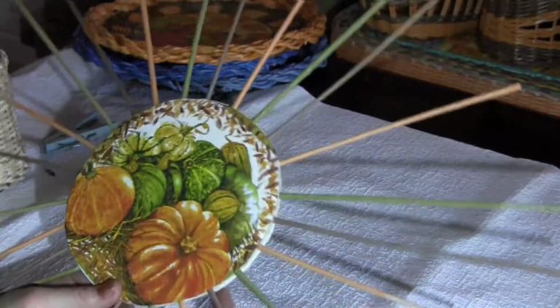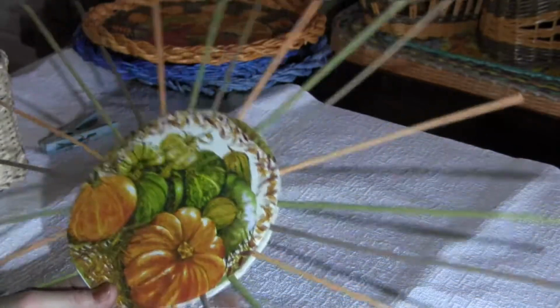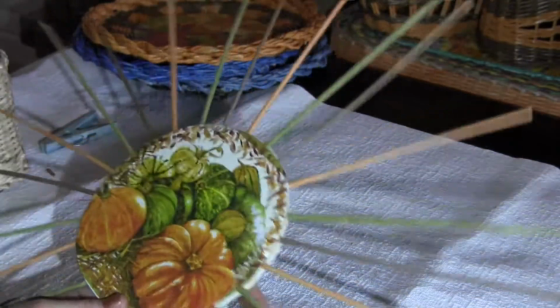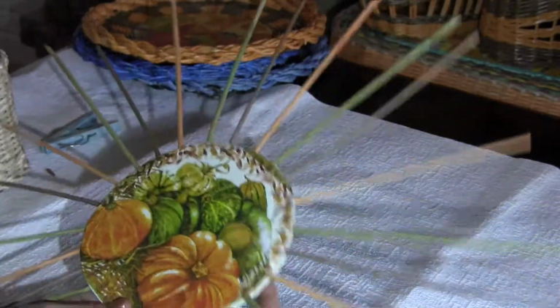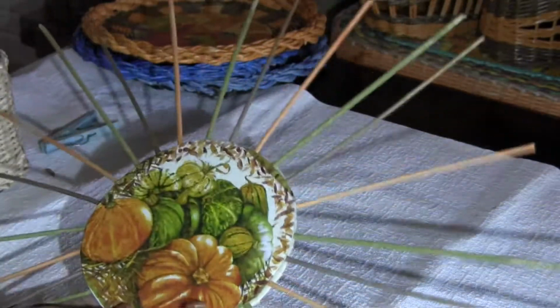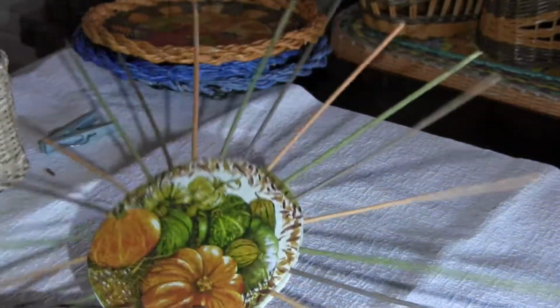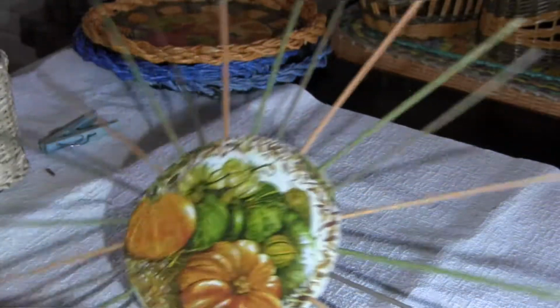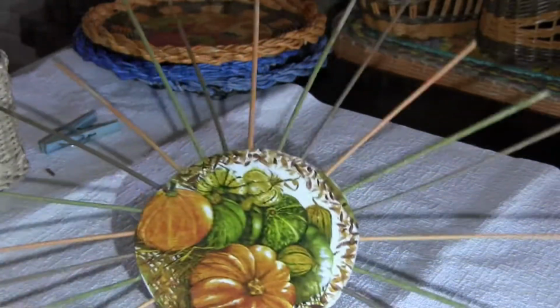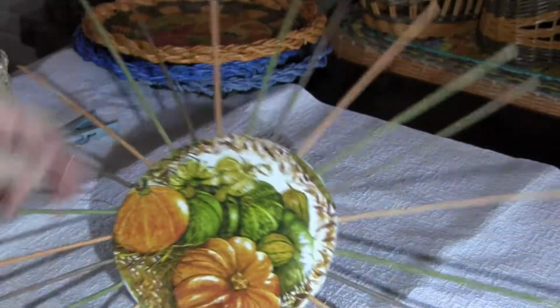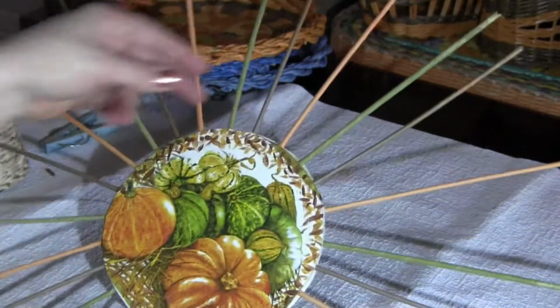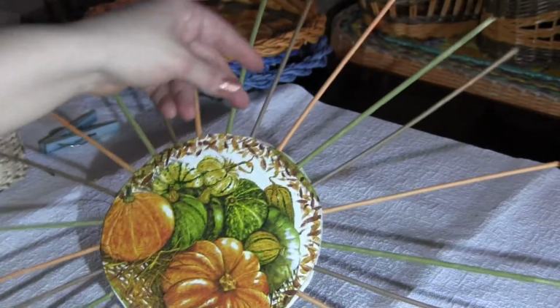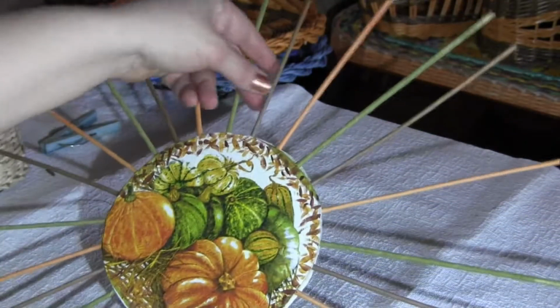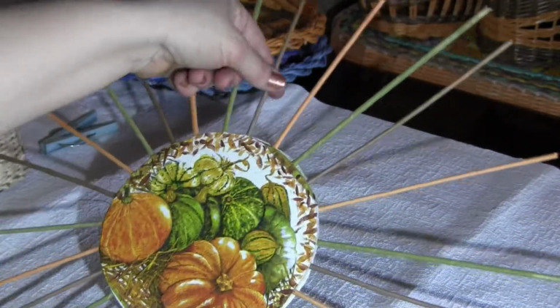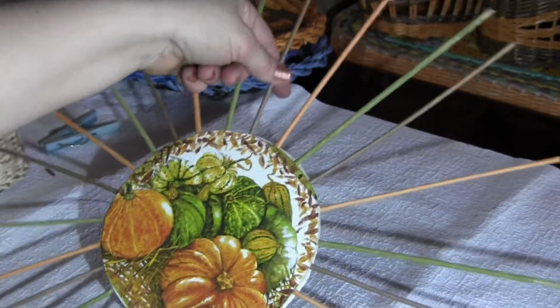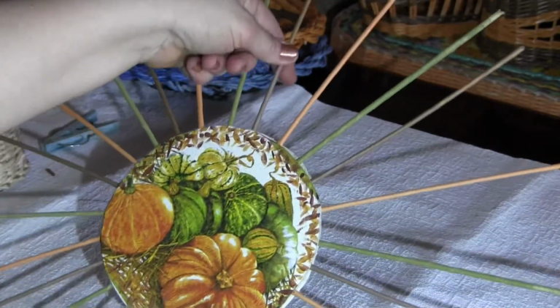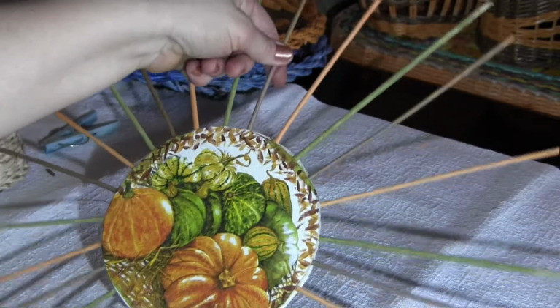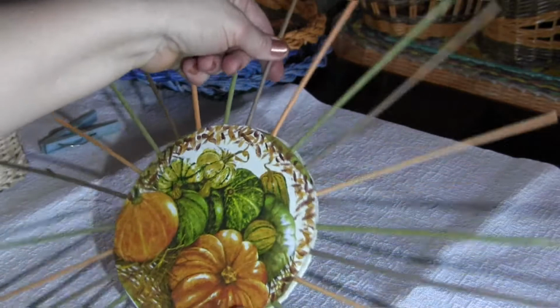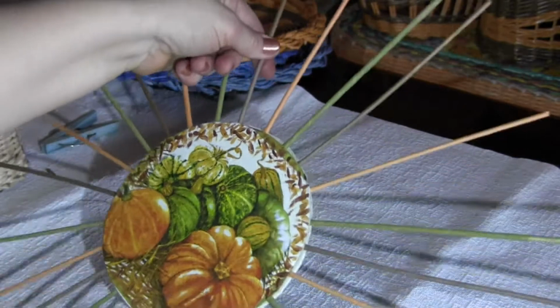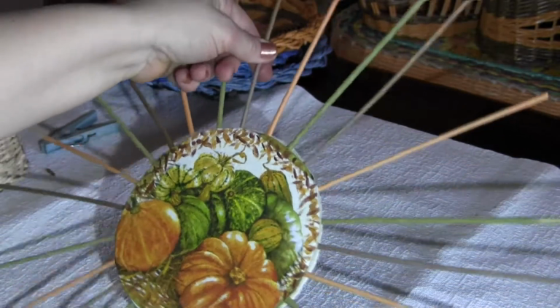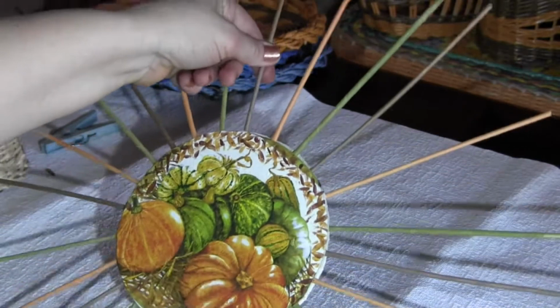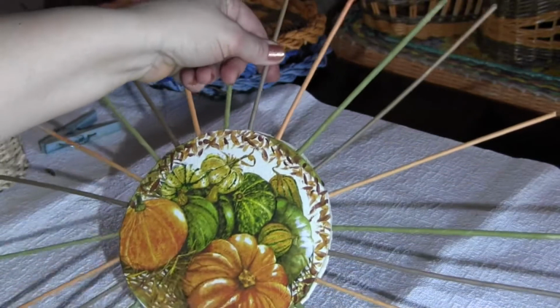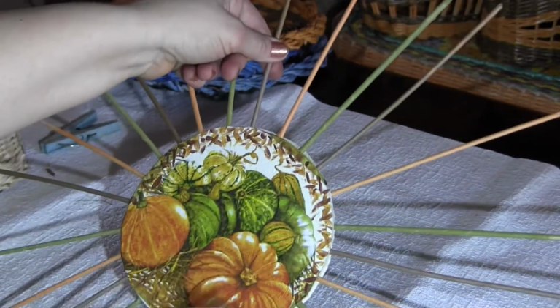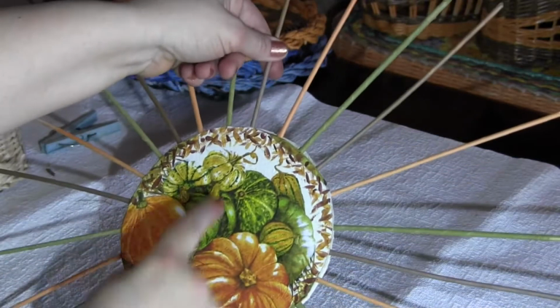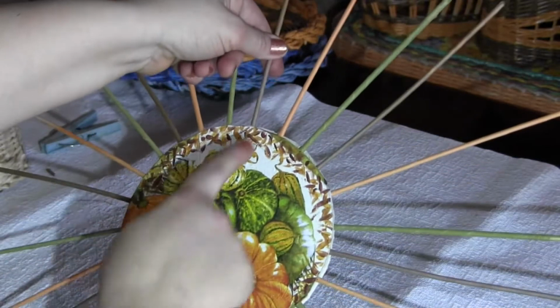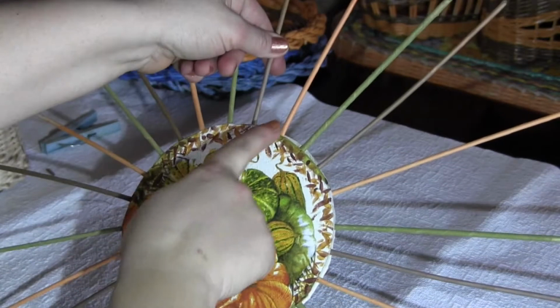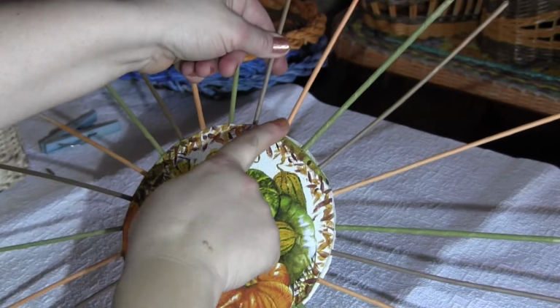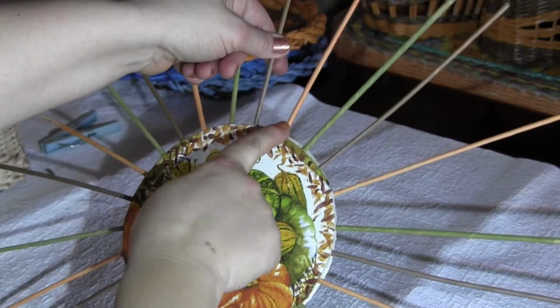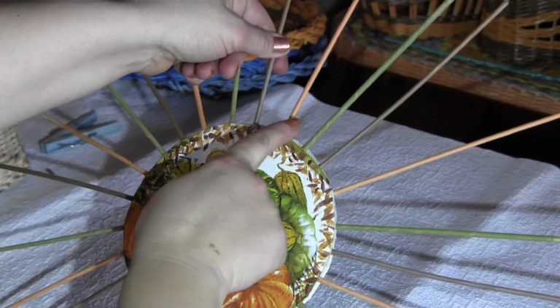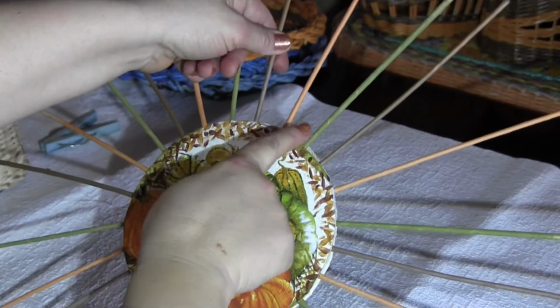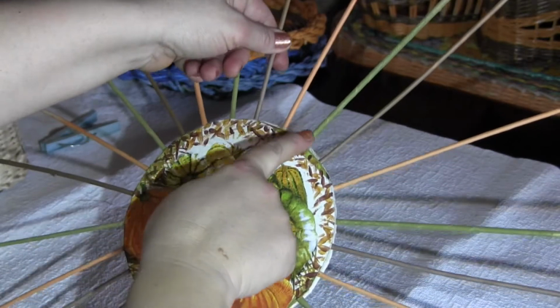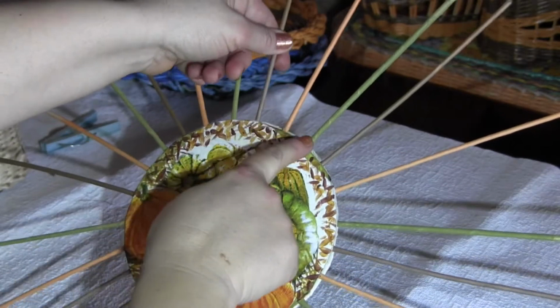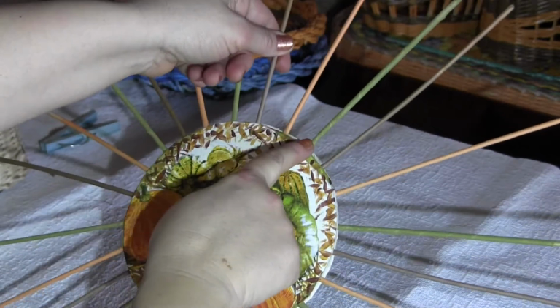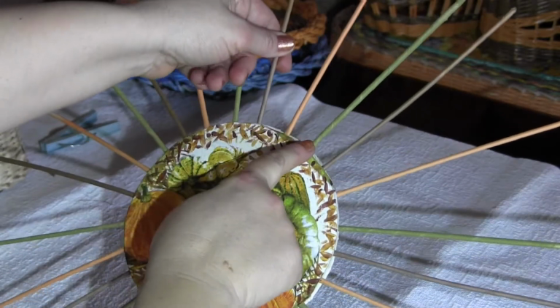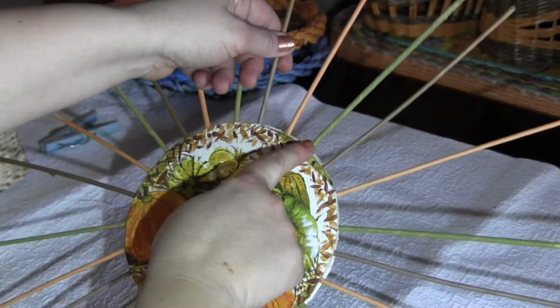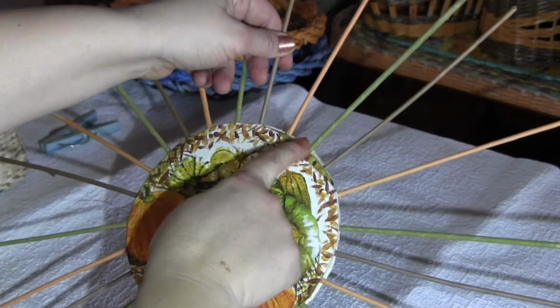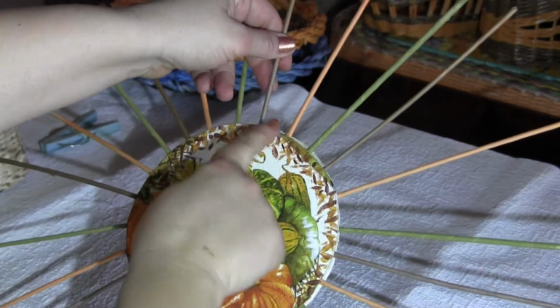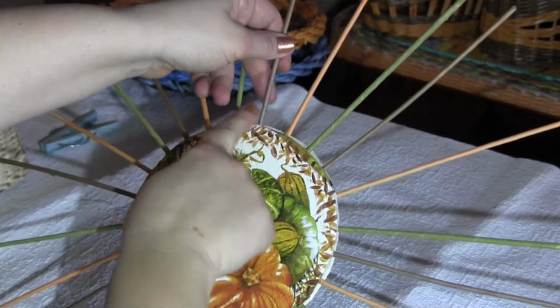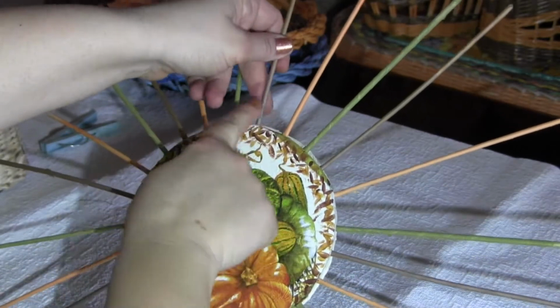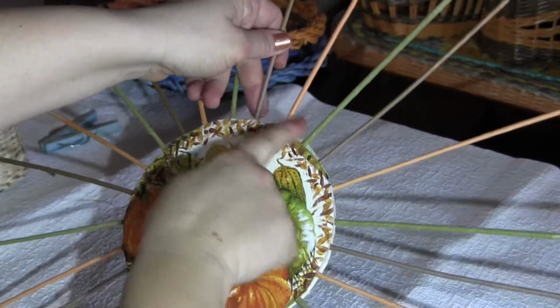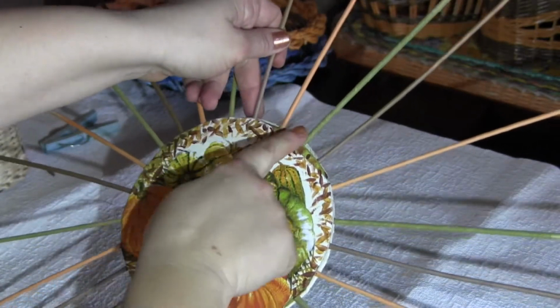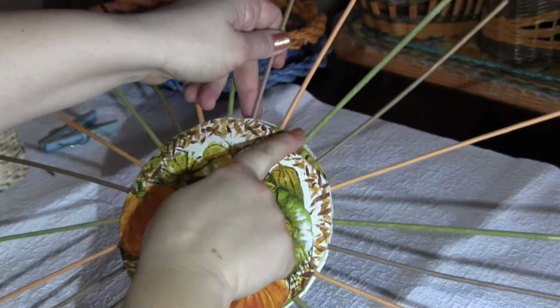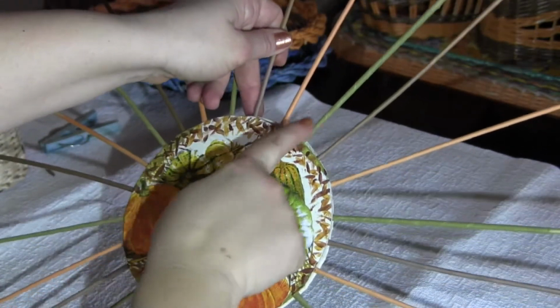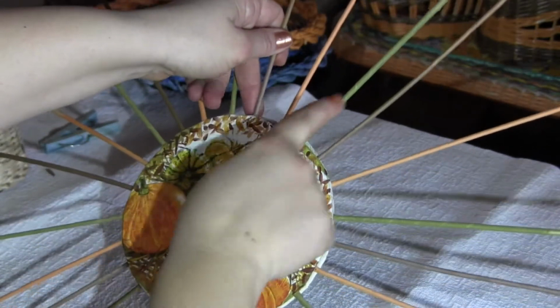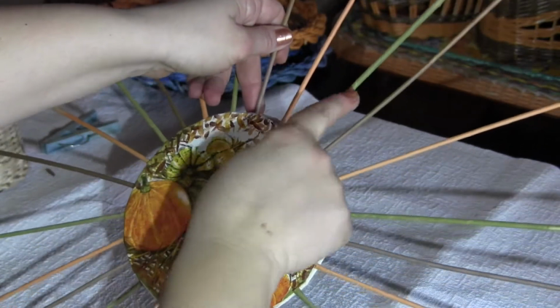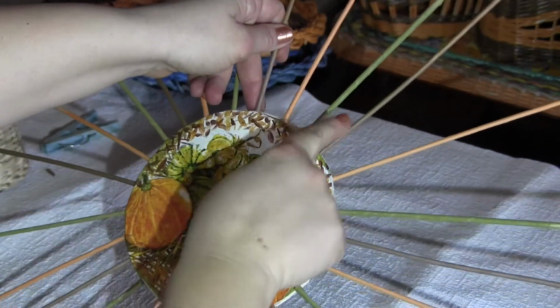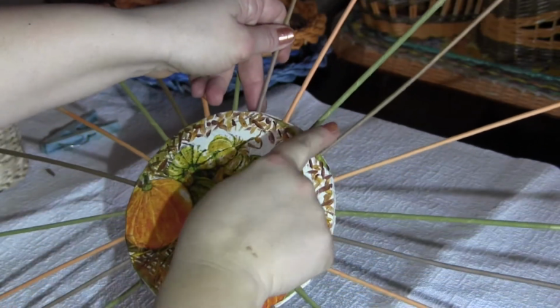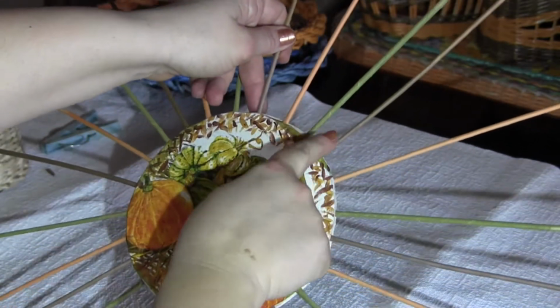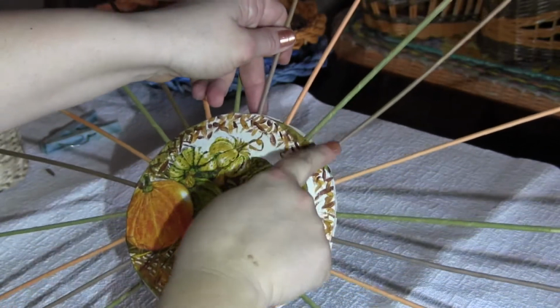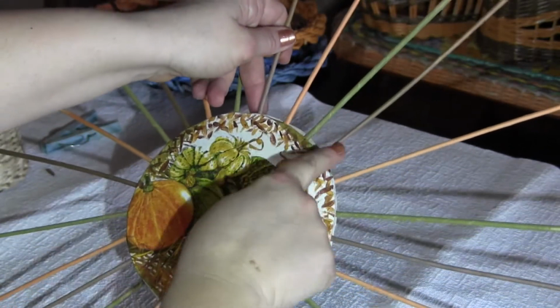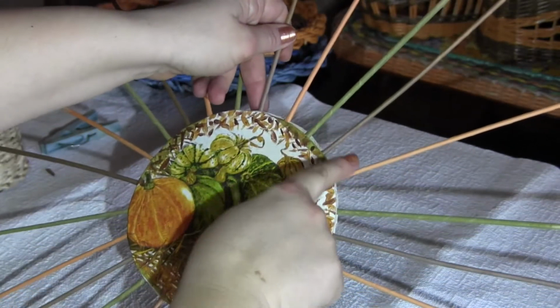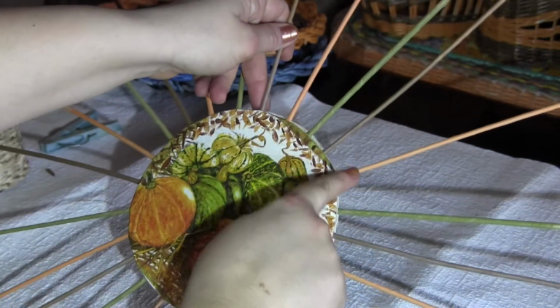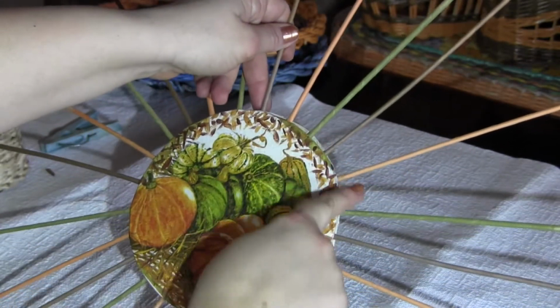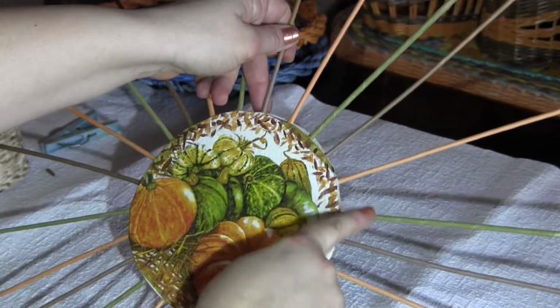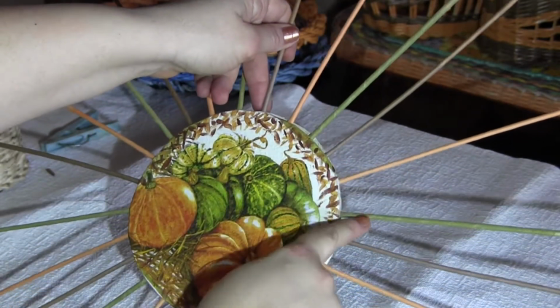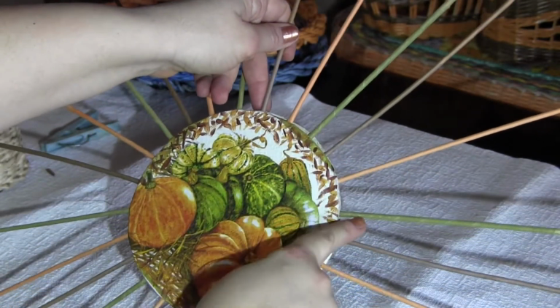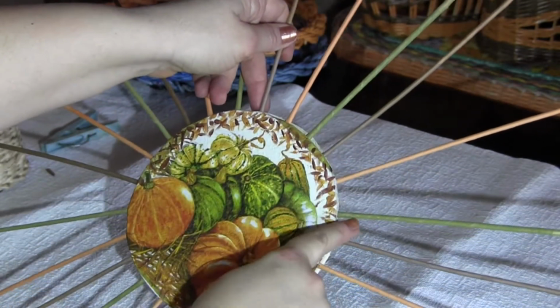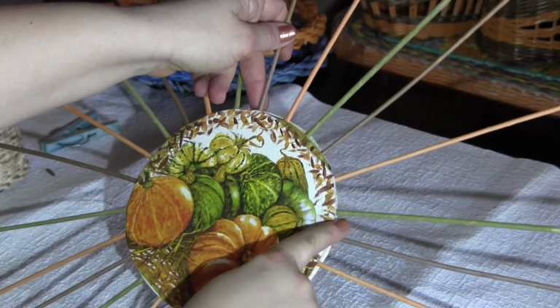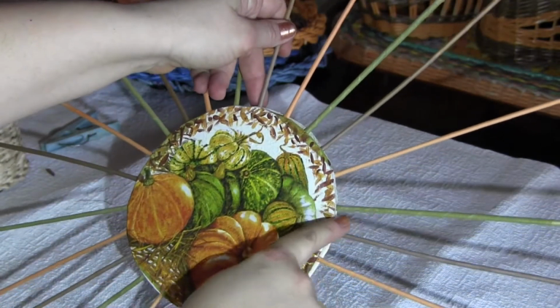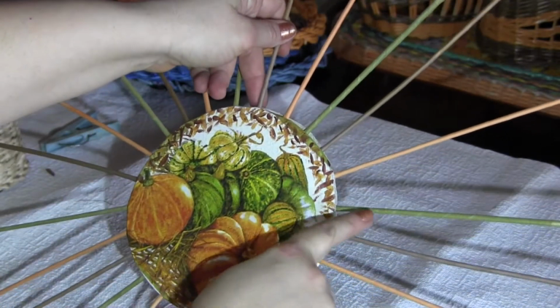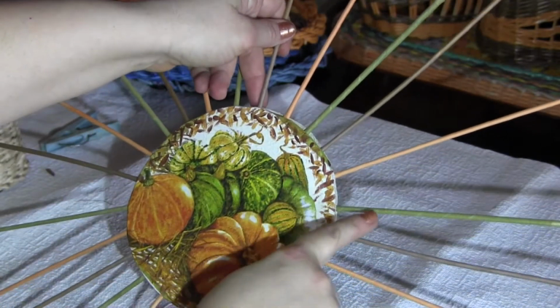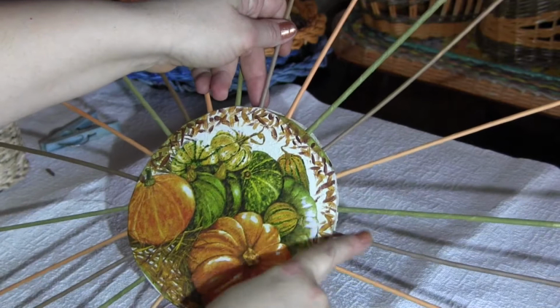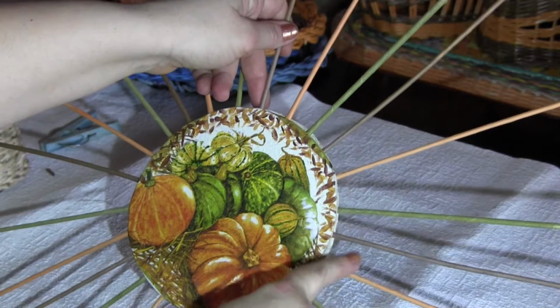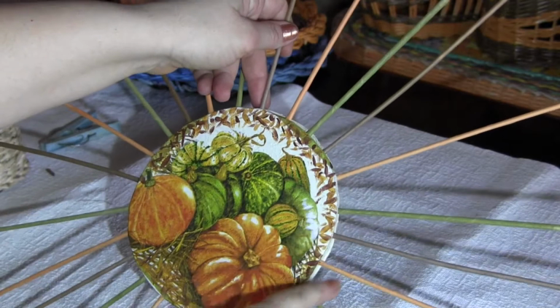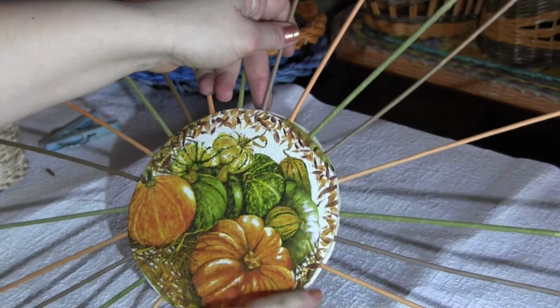Again: brown, orange, green, and so on. The color repeats in every third tube.